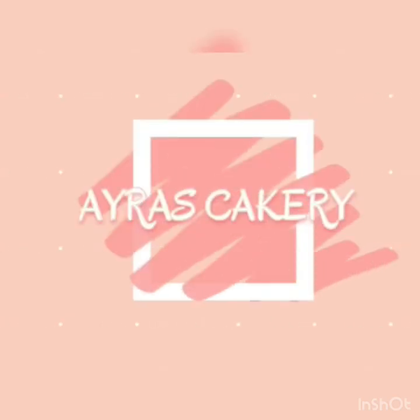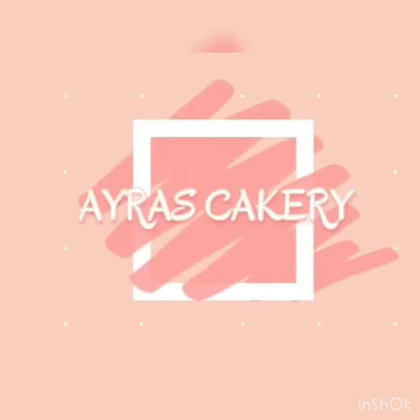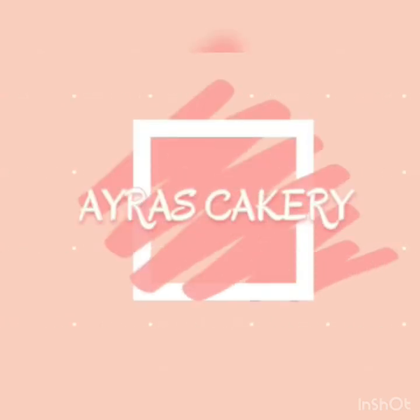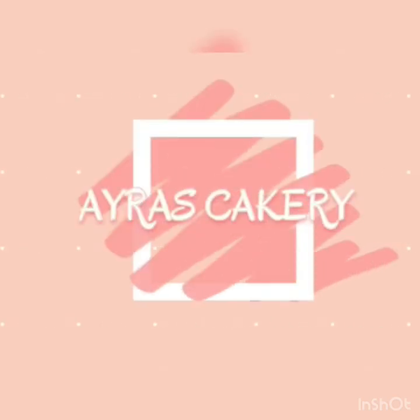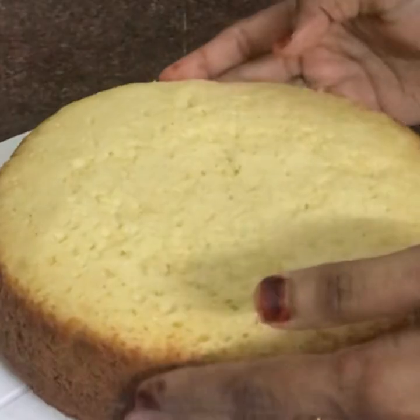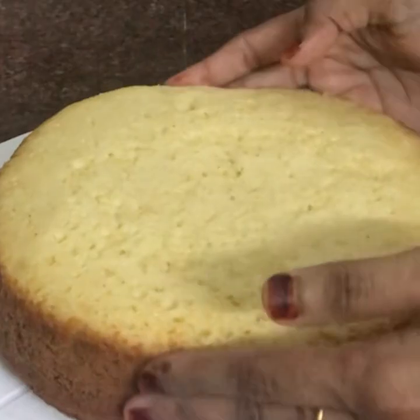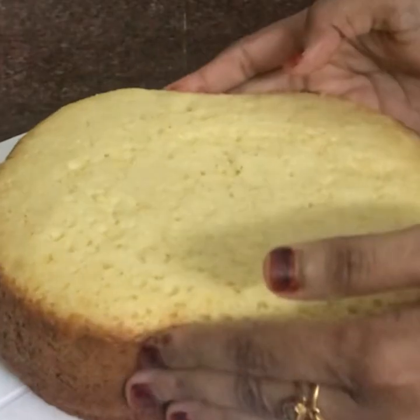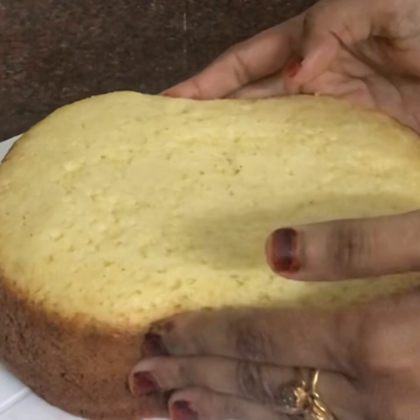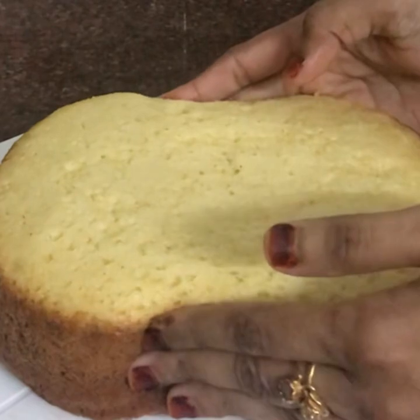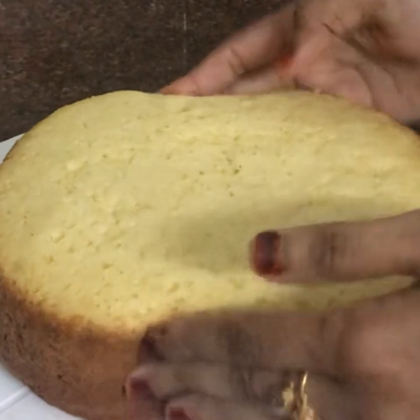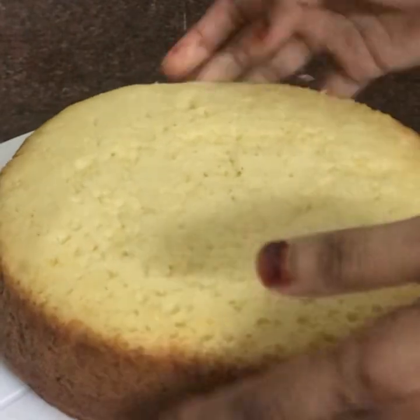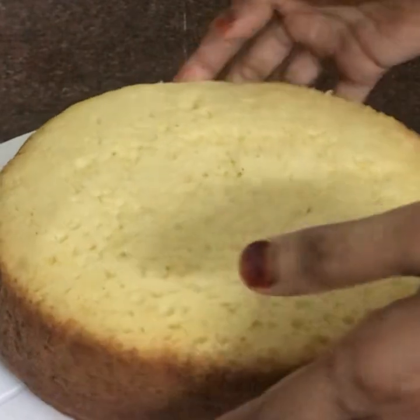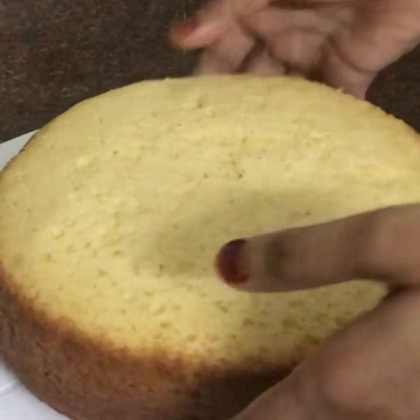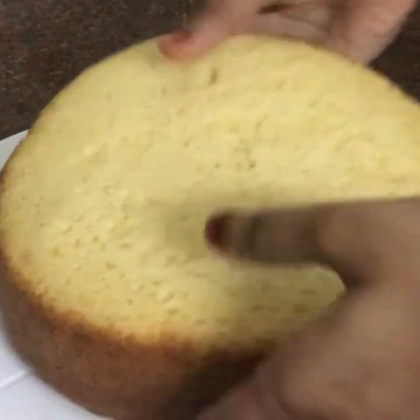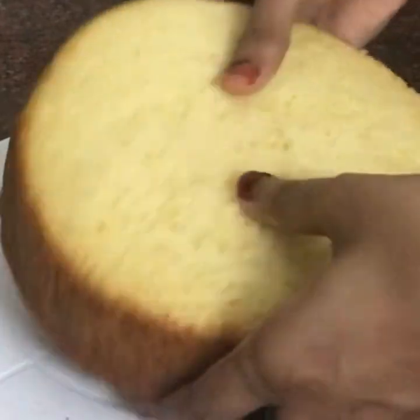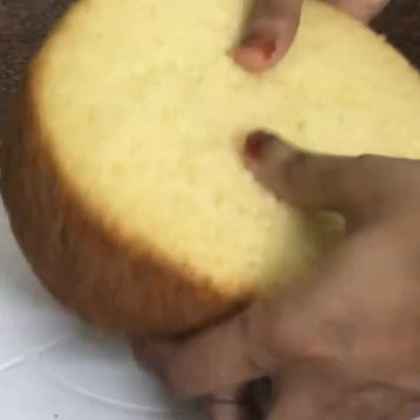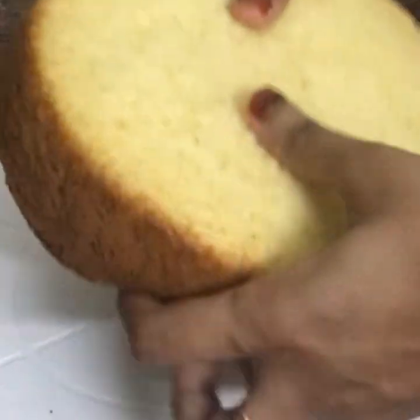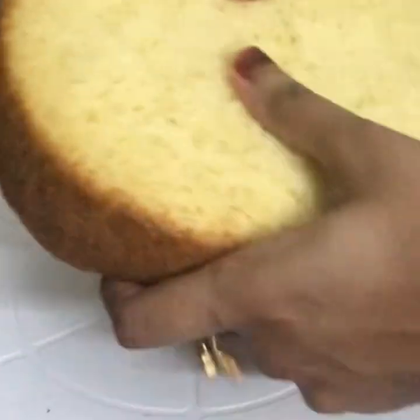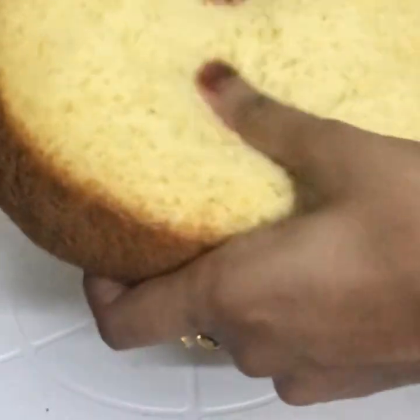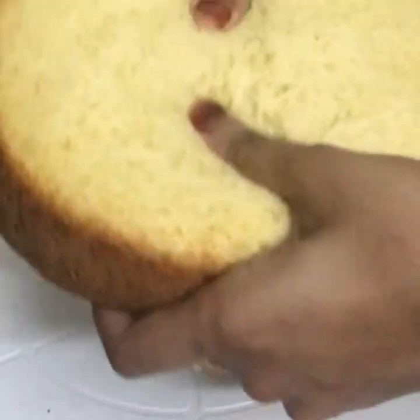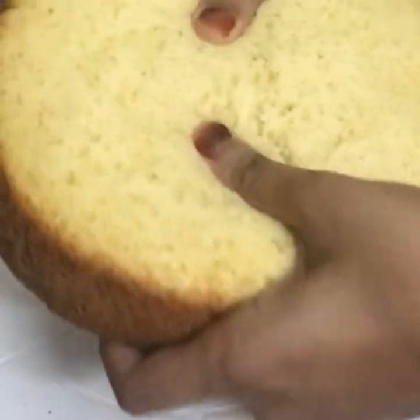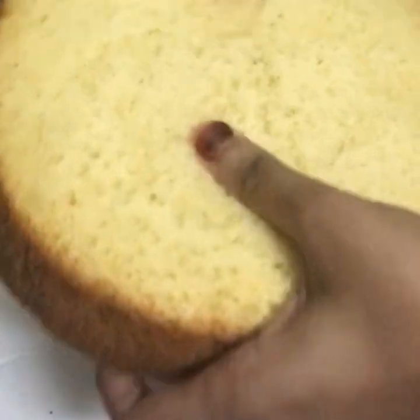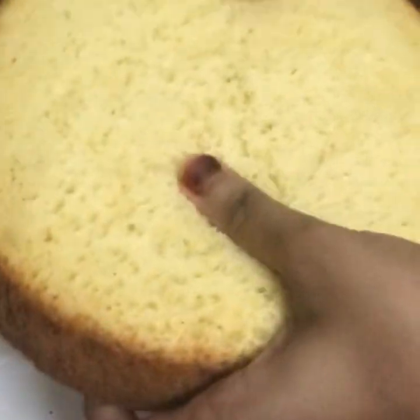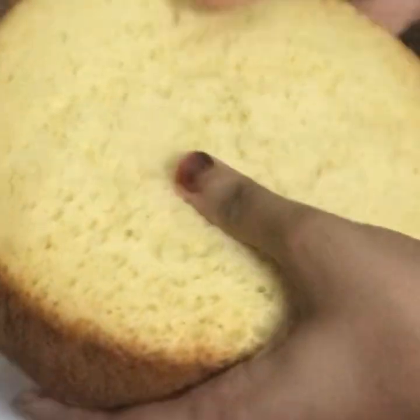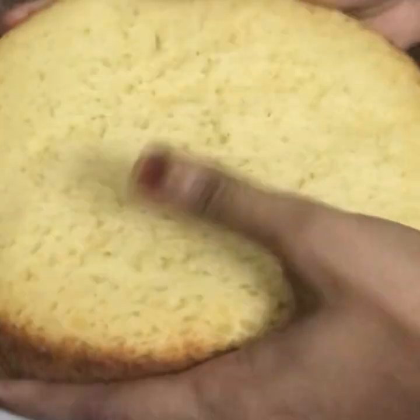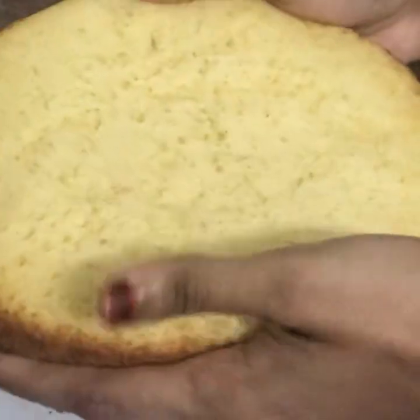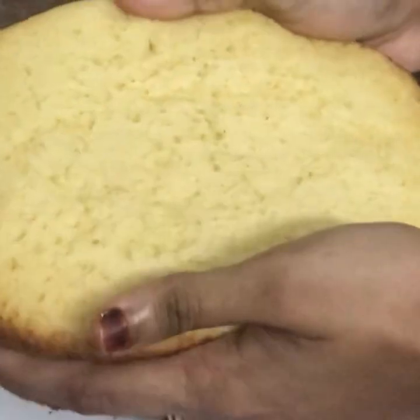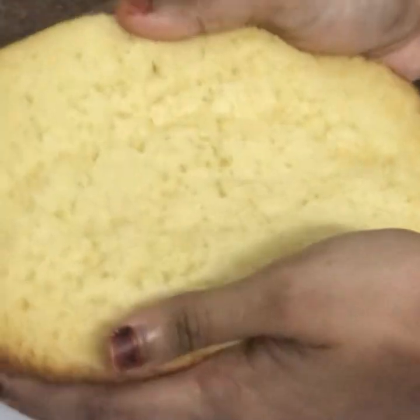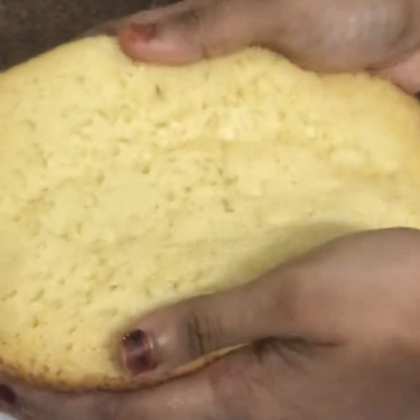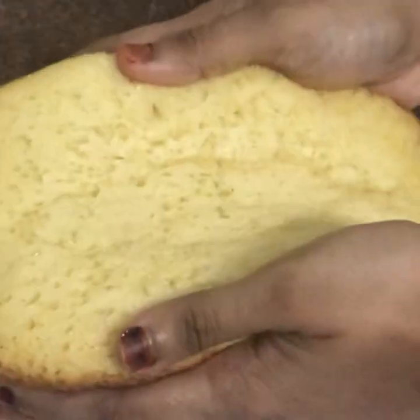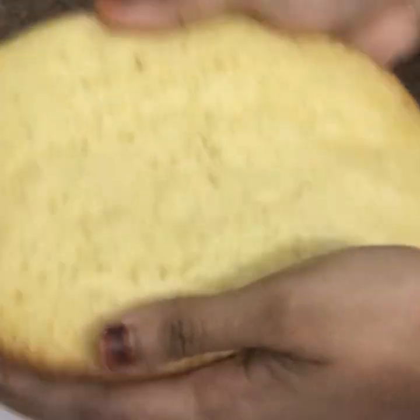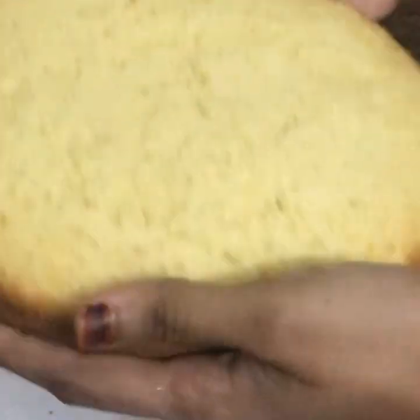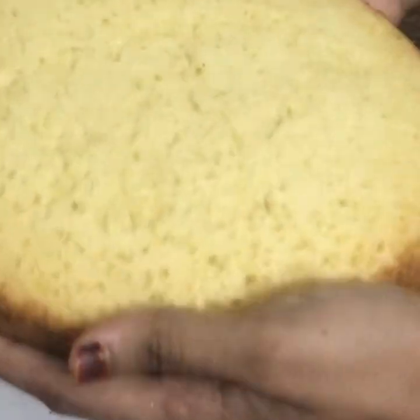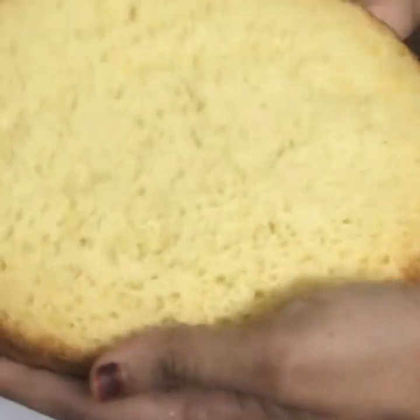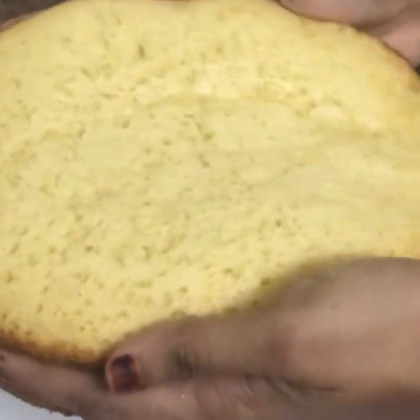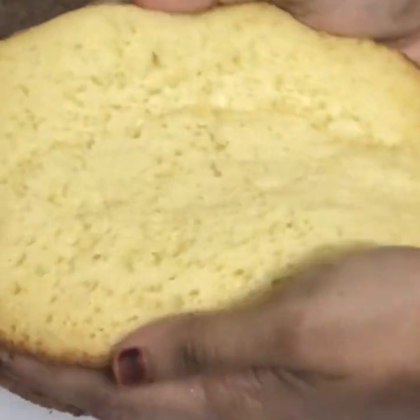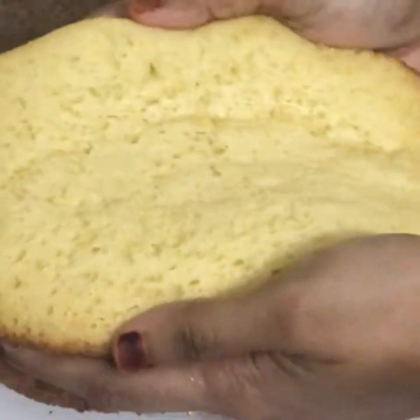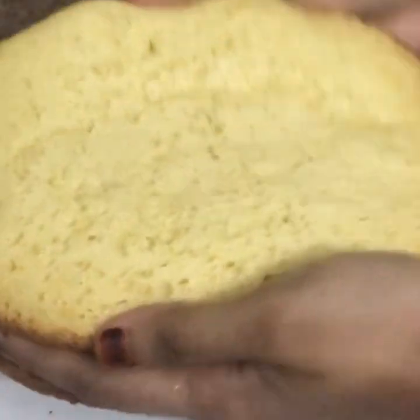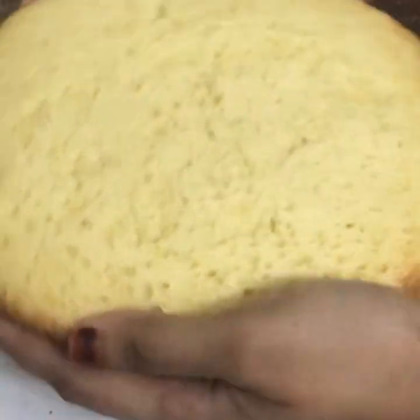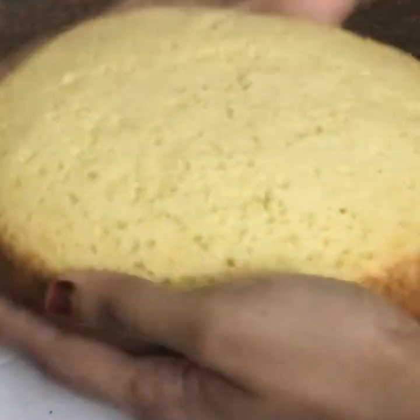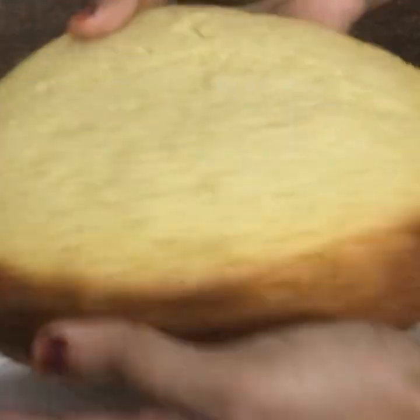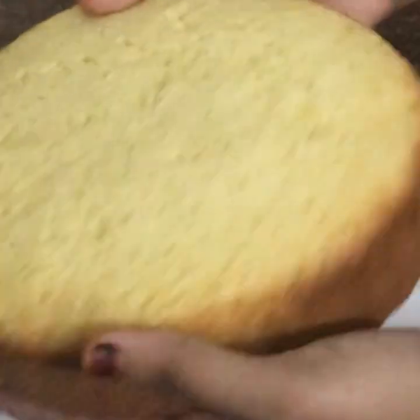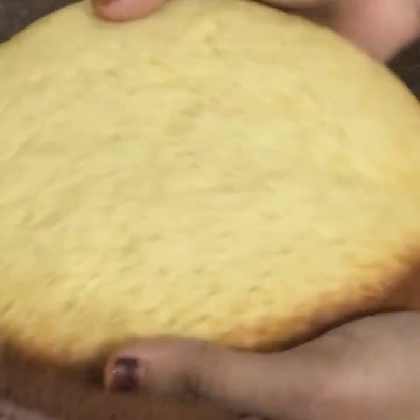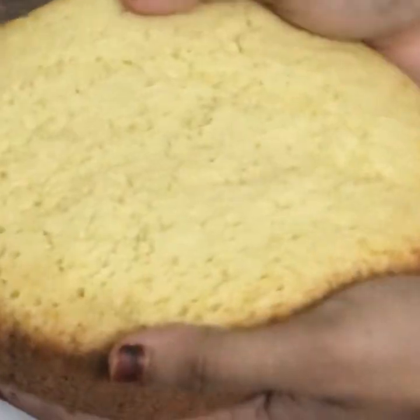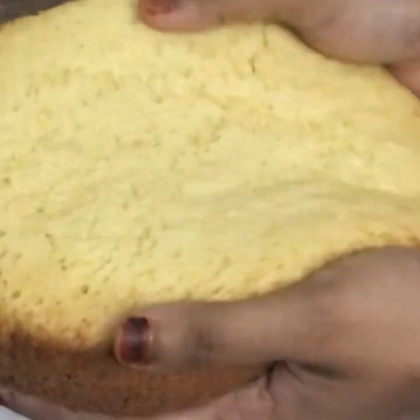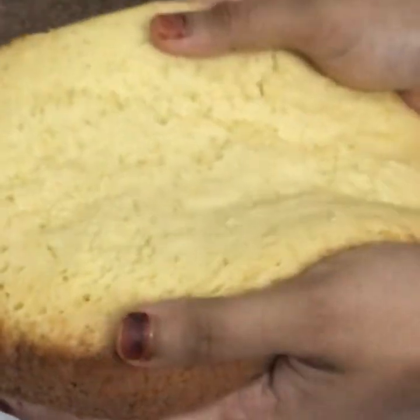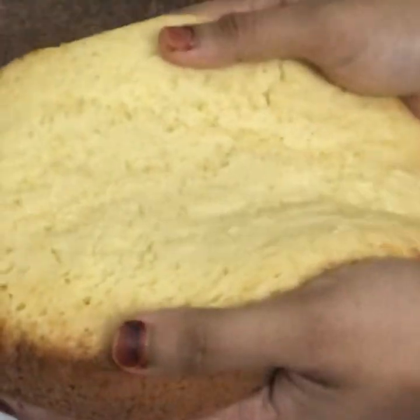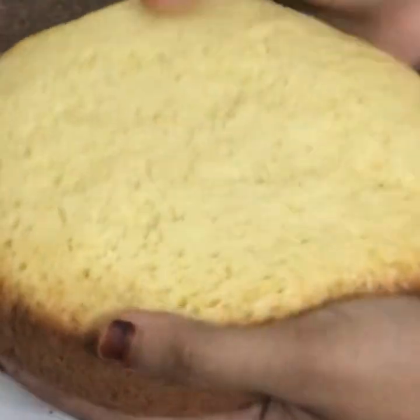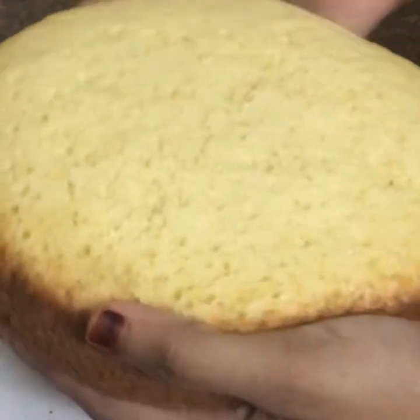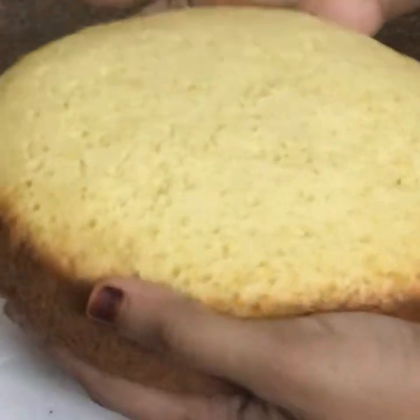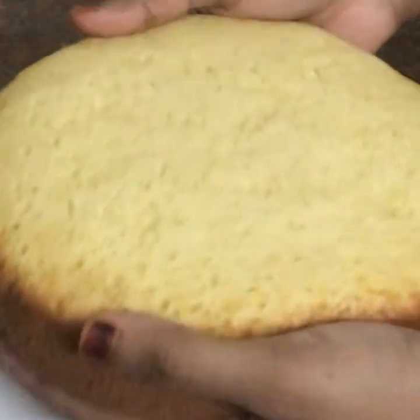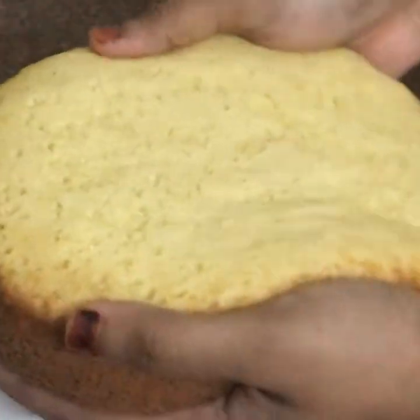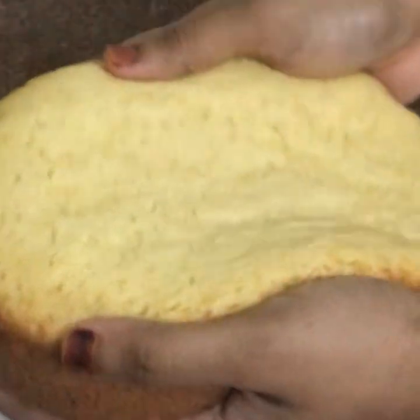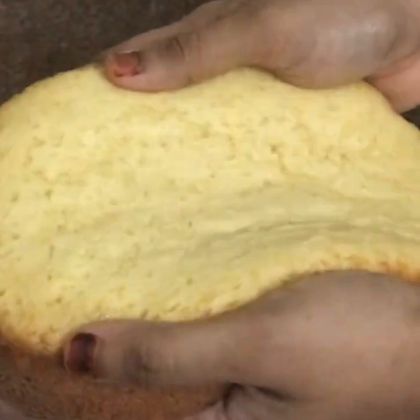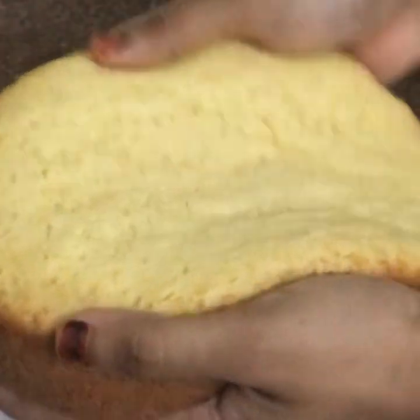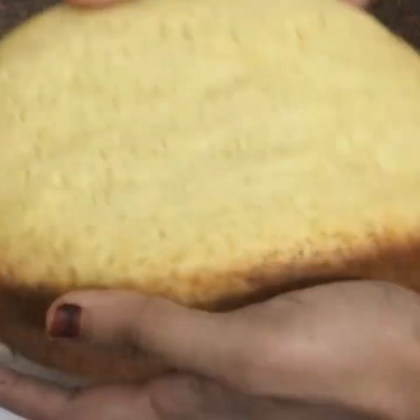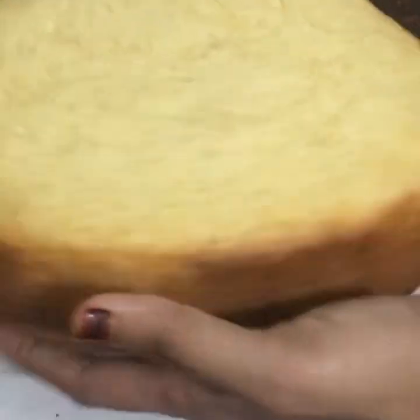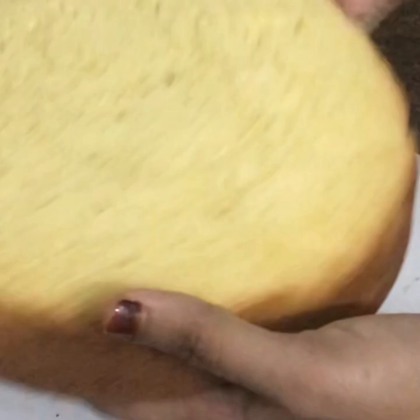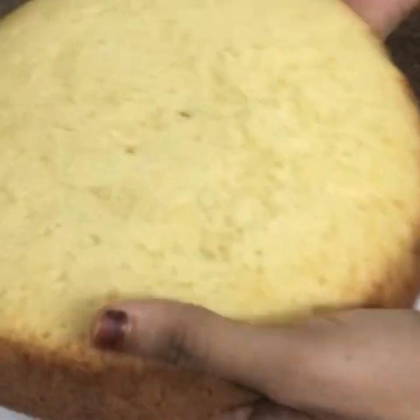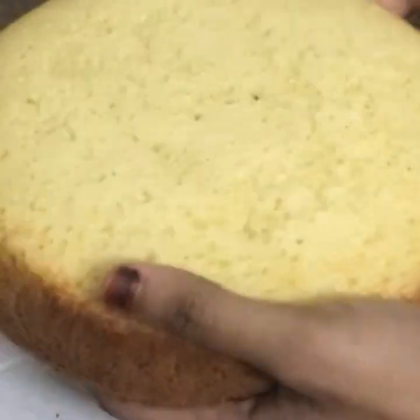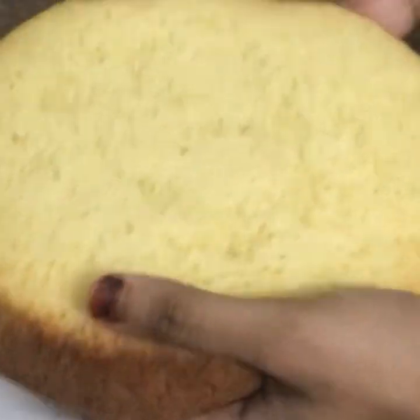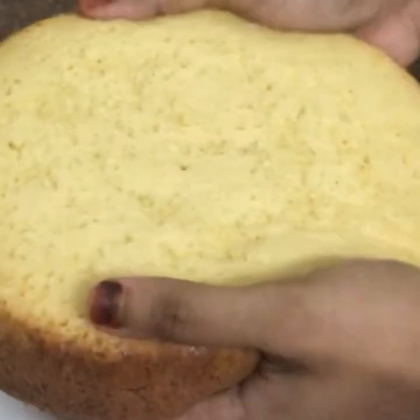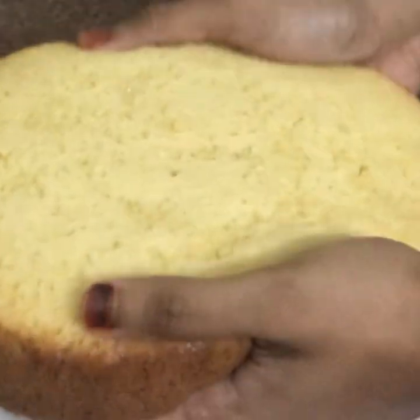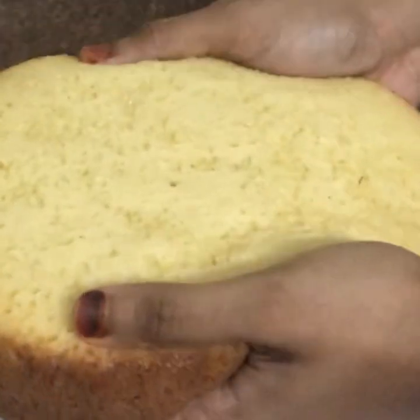Hello everyone, Assalamualaikum. Welcome back to my channel. And this recipe is made of 1kg vanilla sponge.